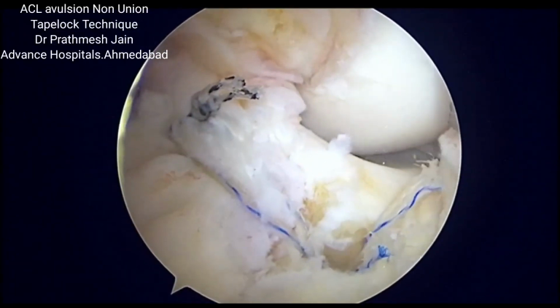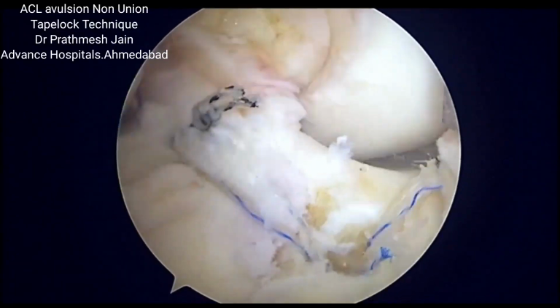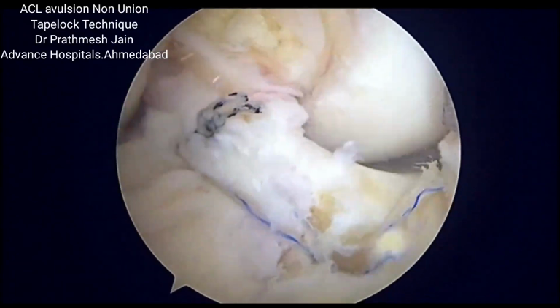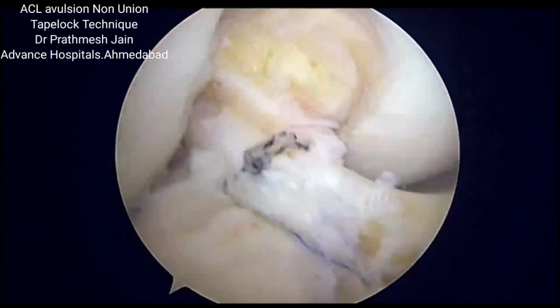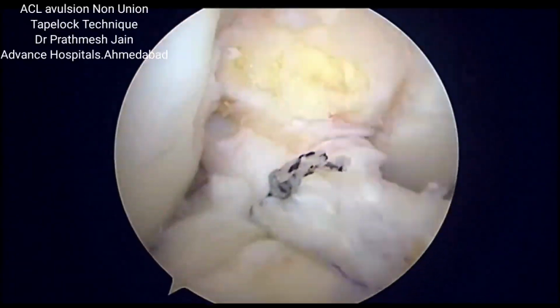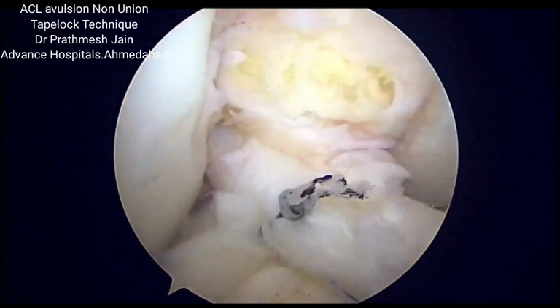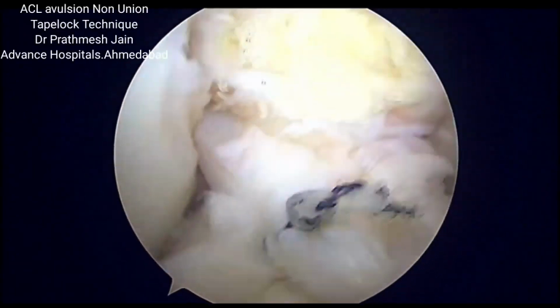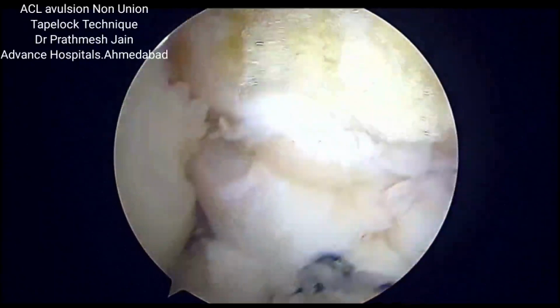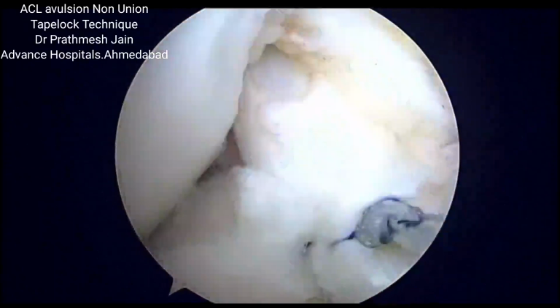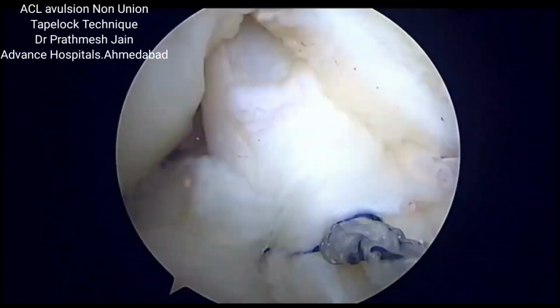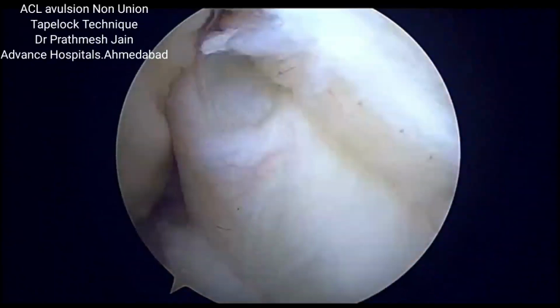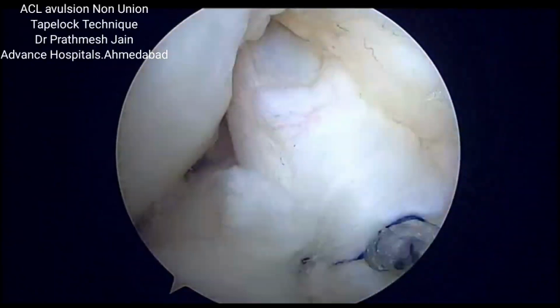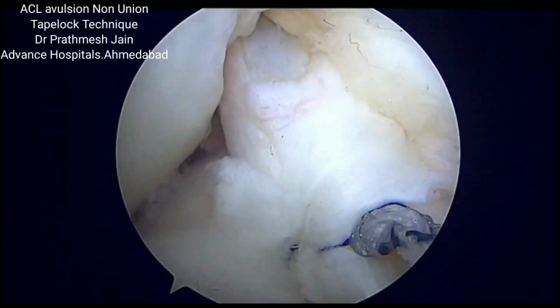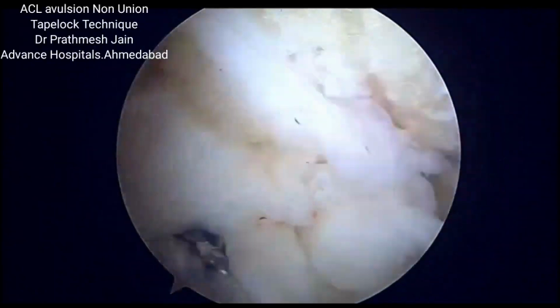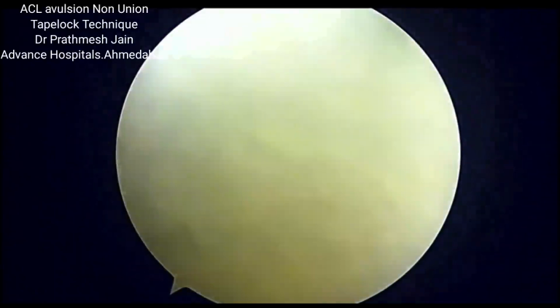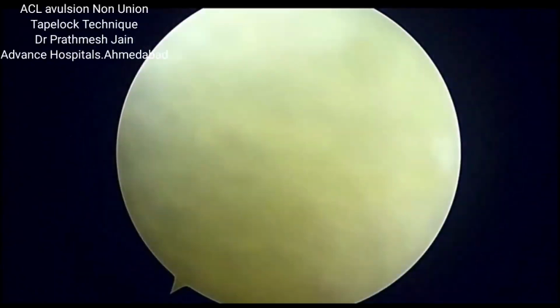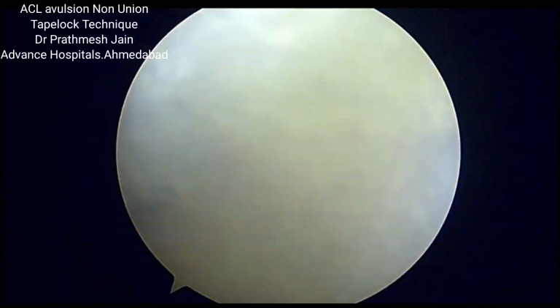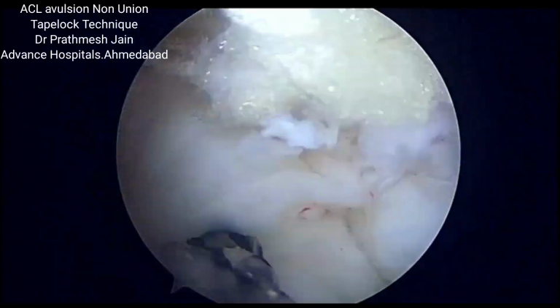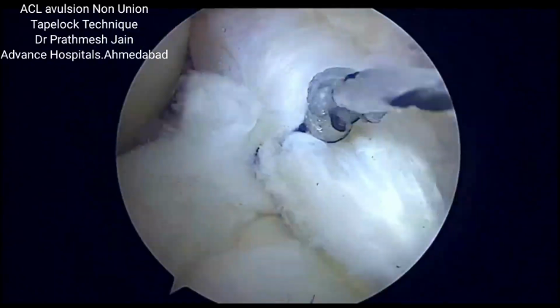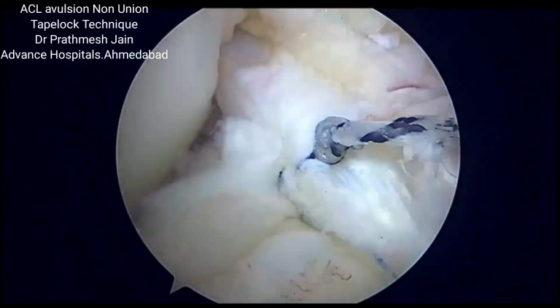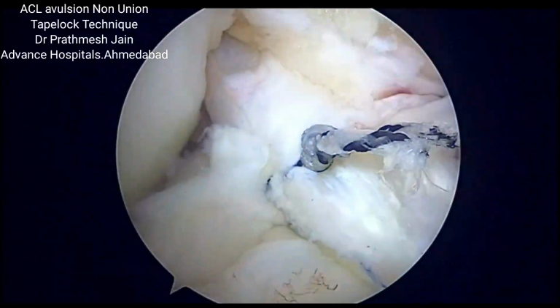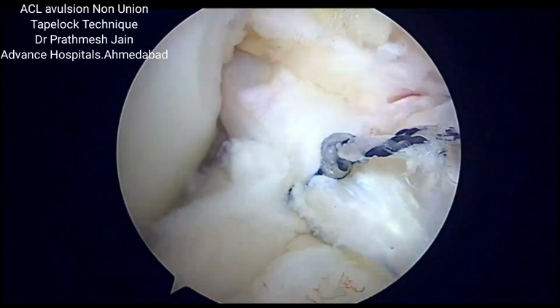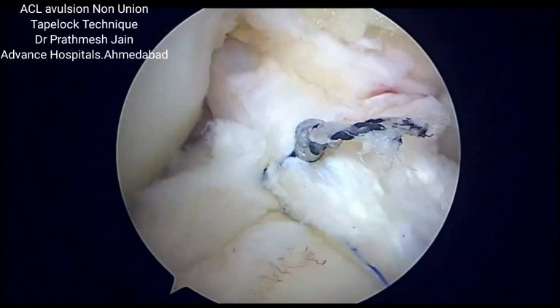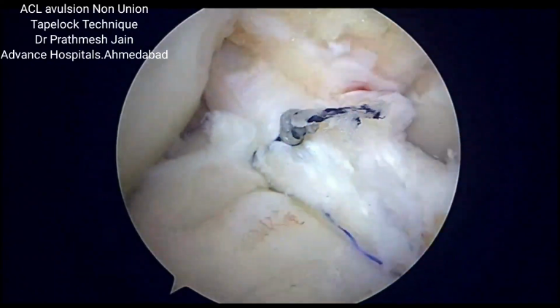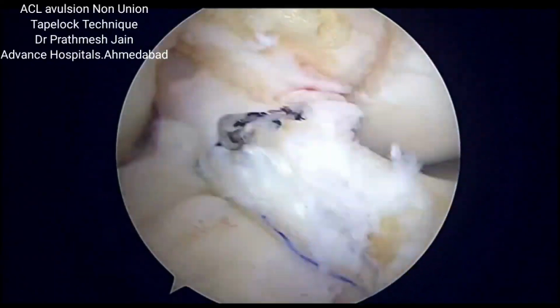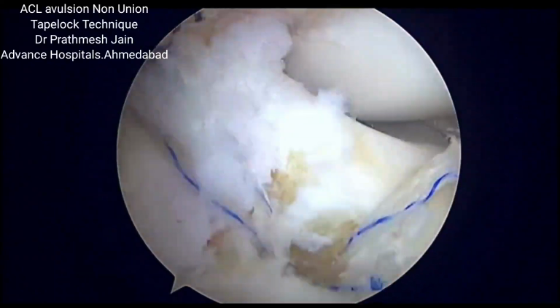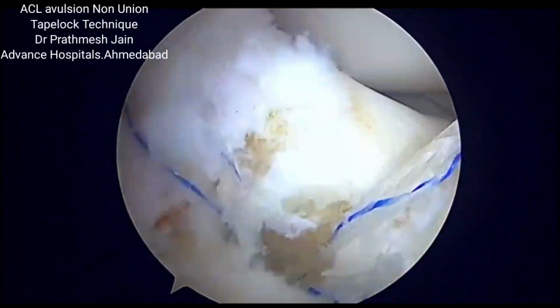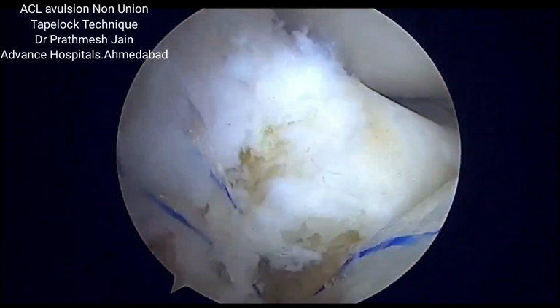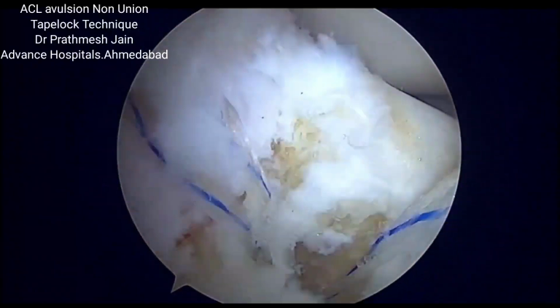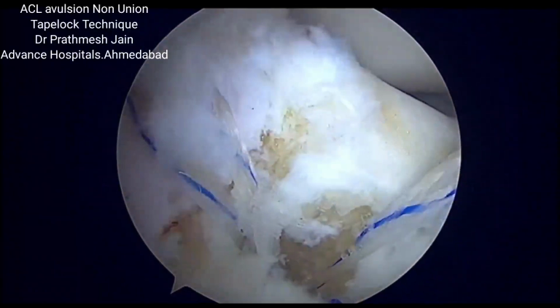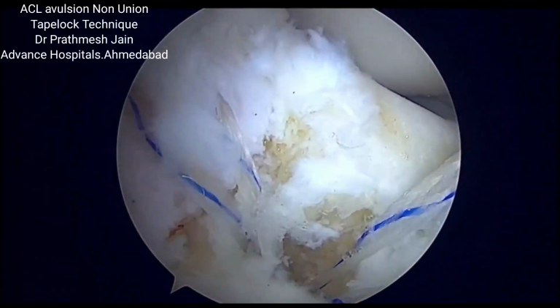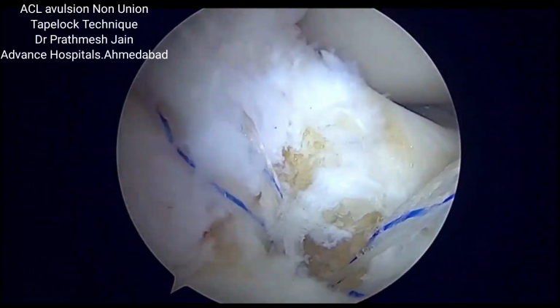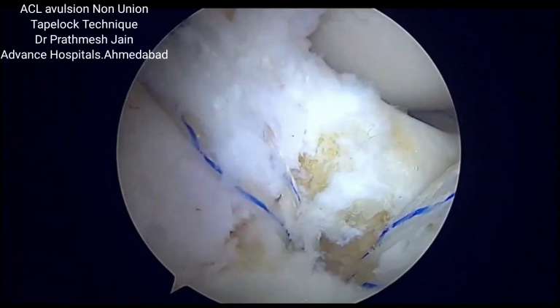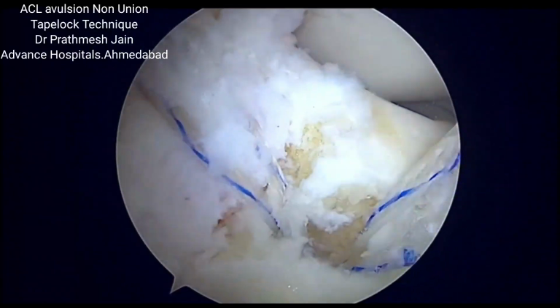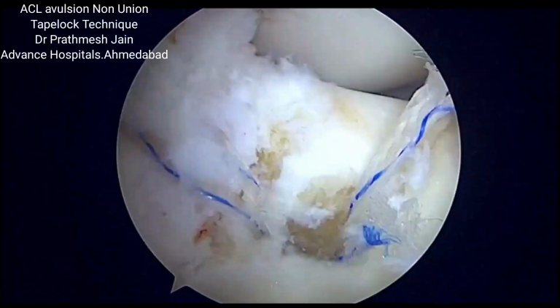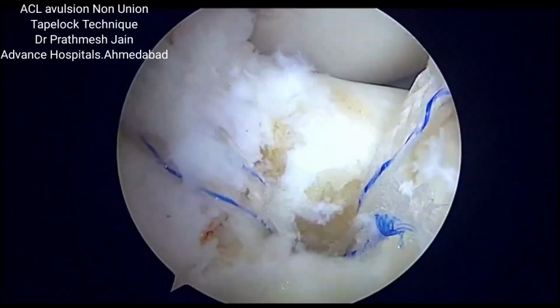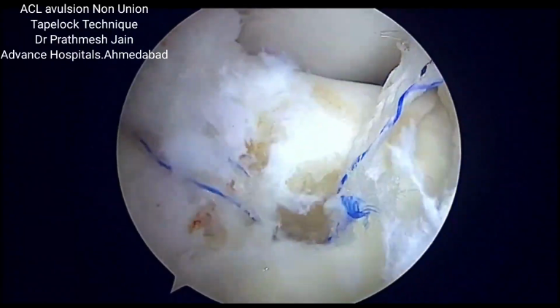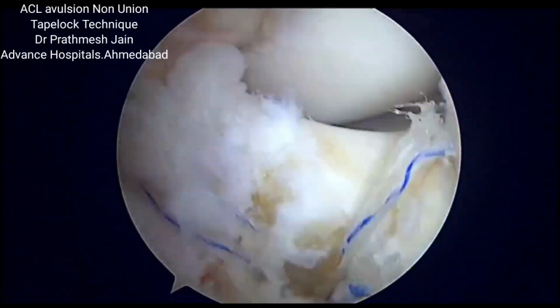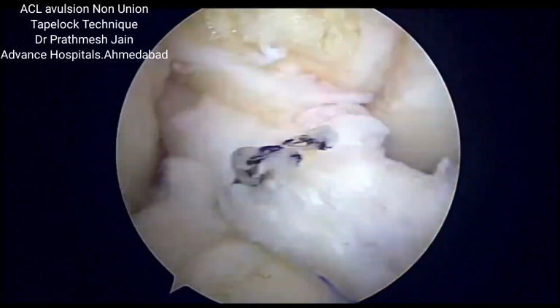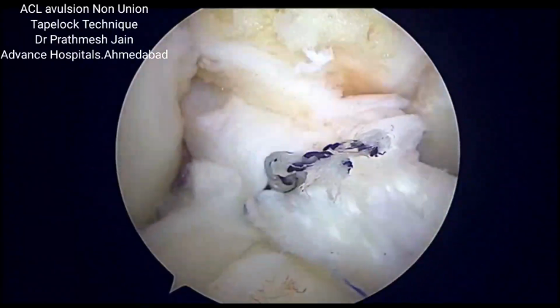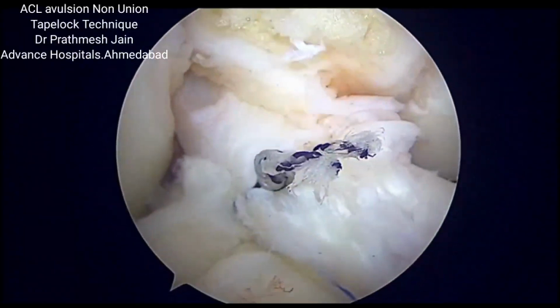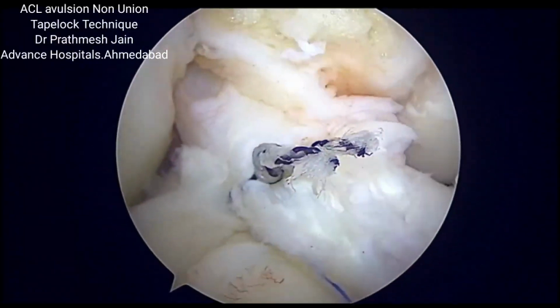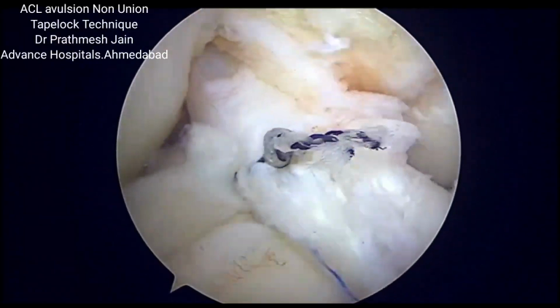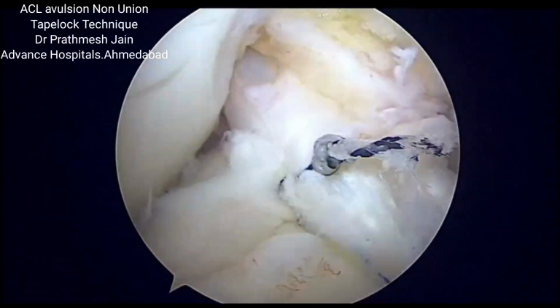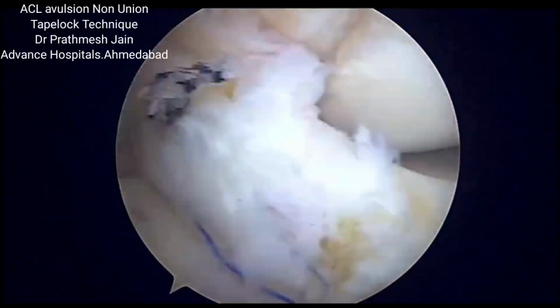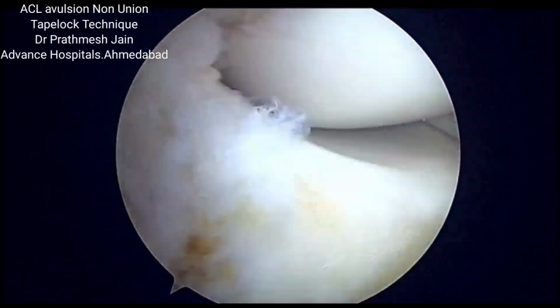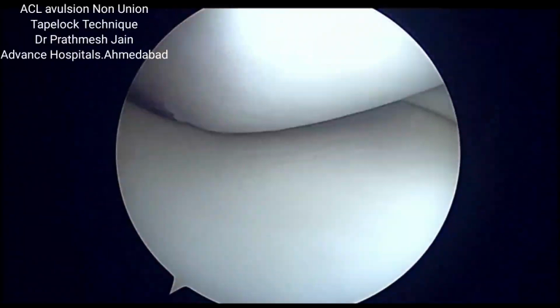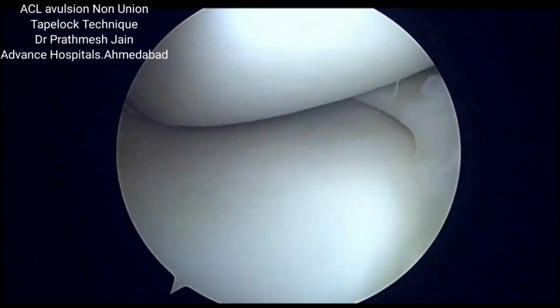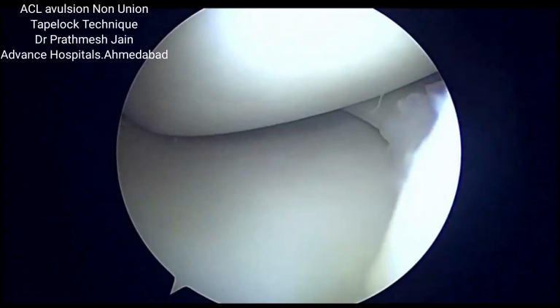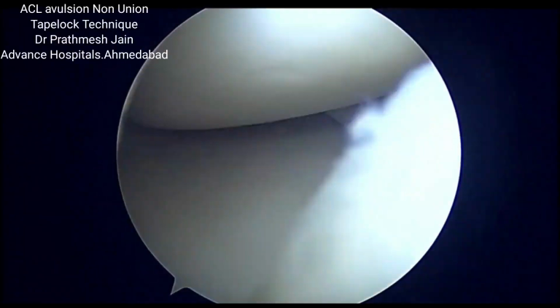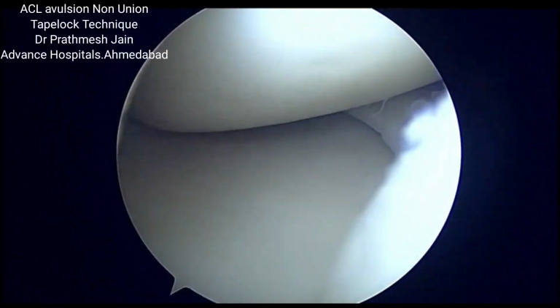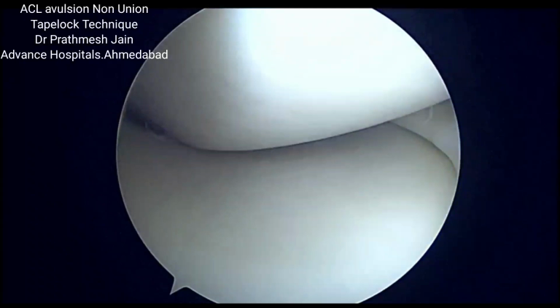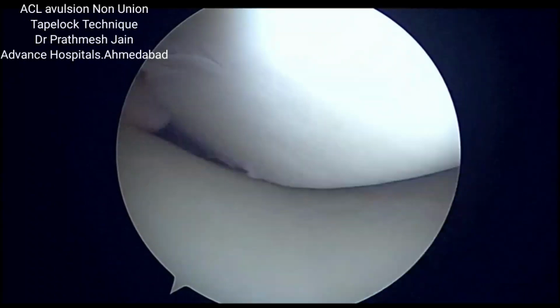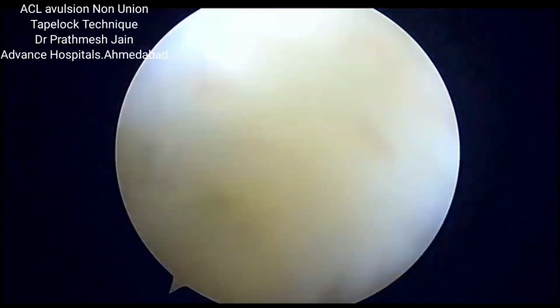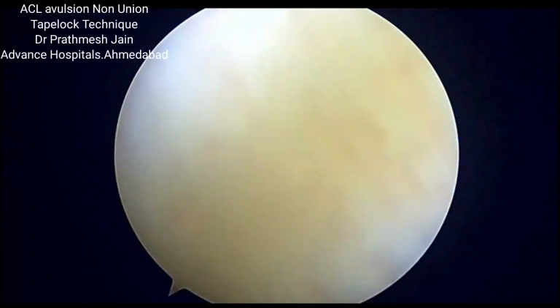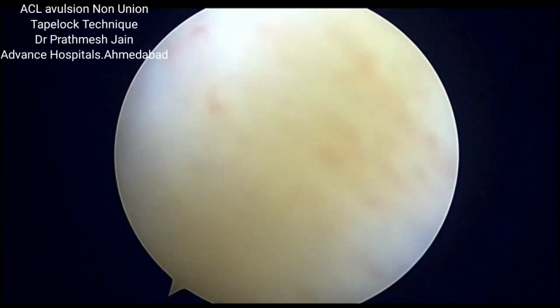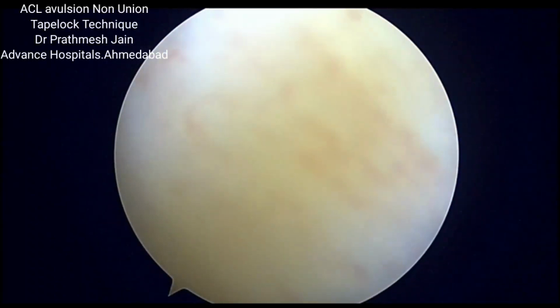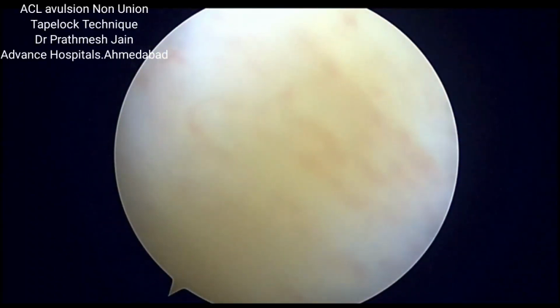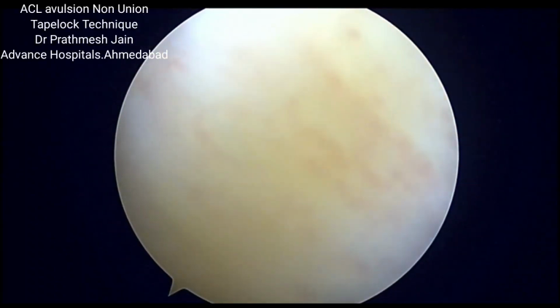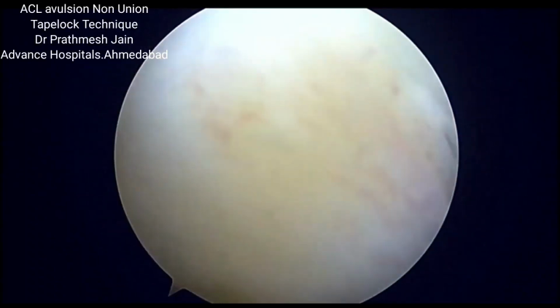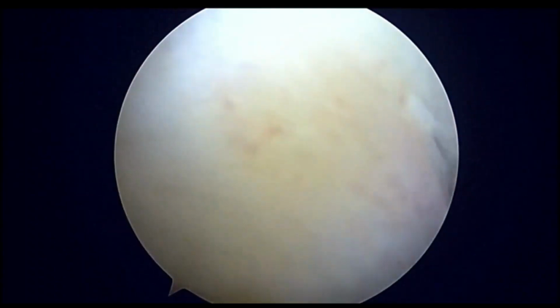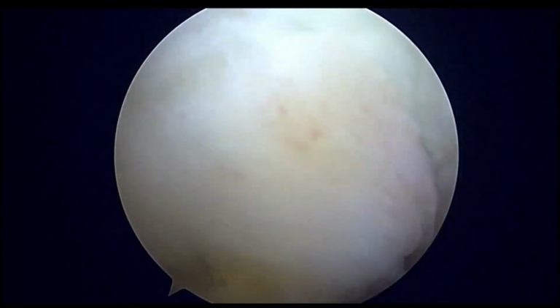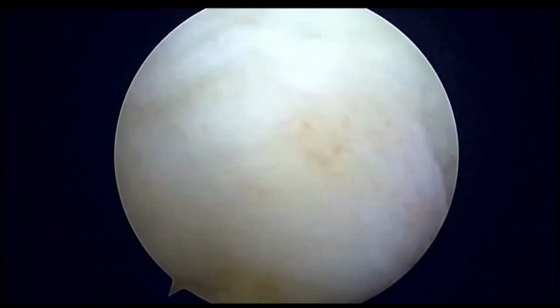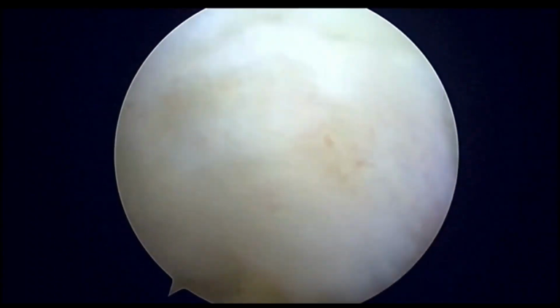This technique is a very good technique for a primary ACL avulsion as well.